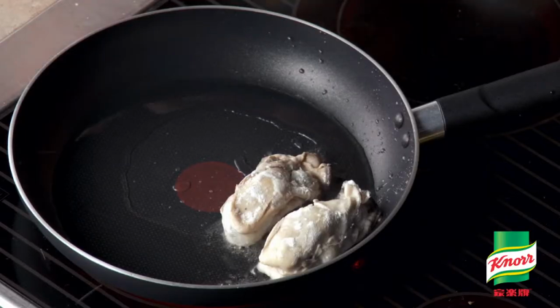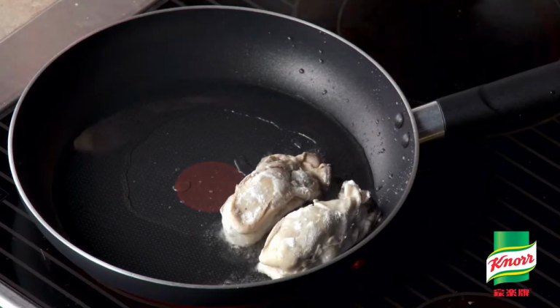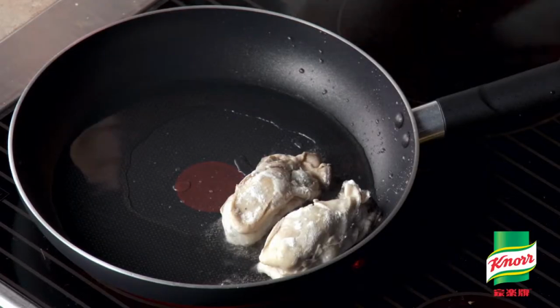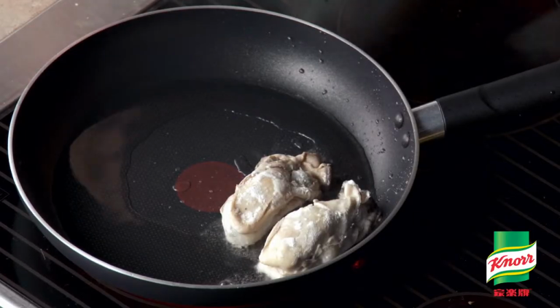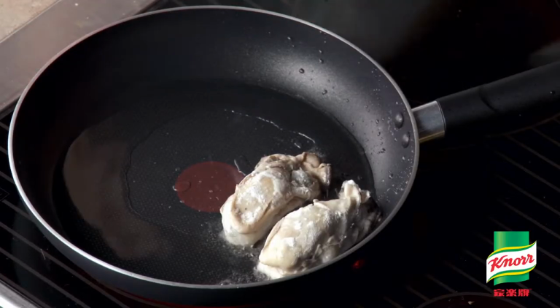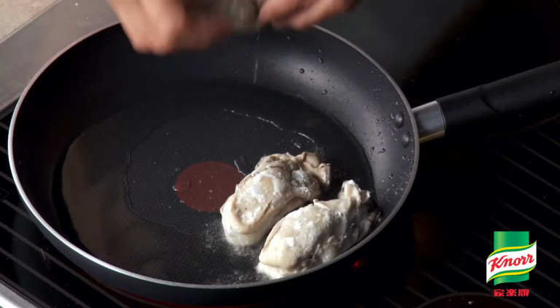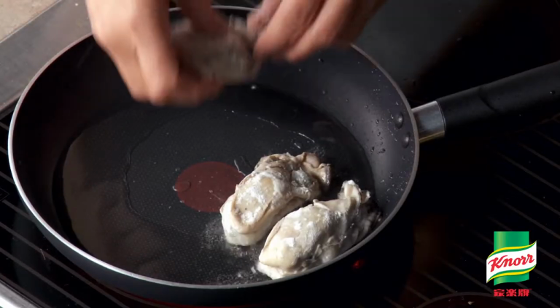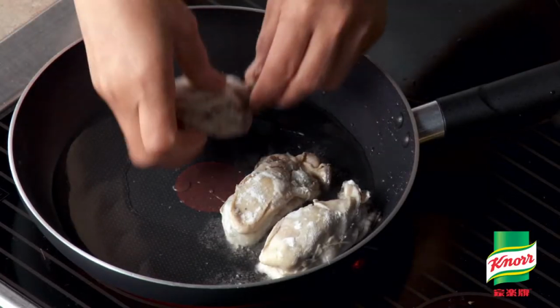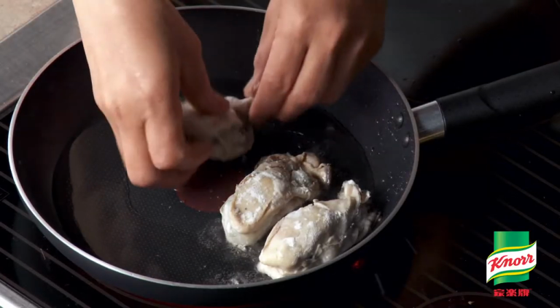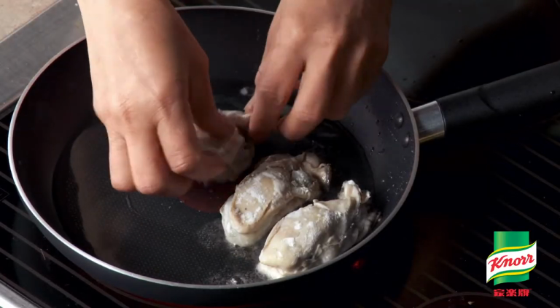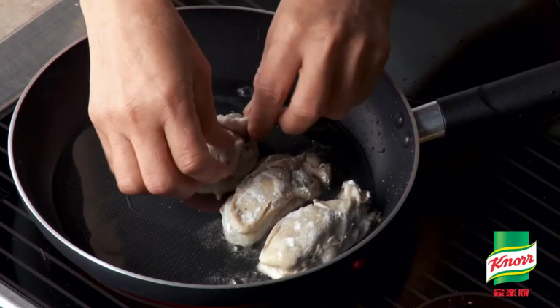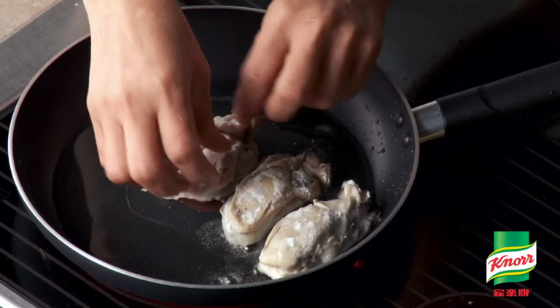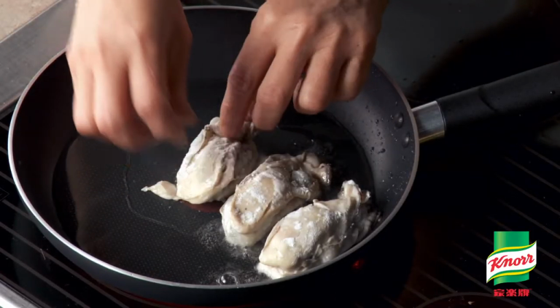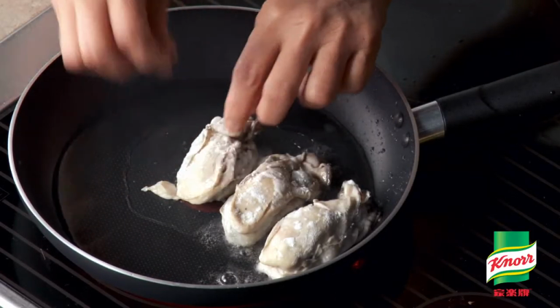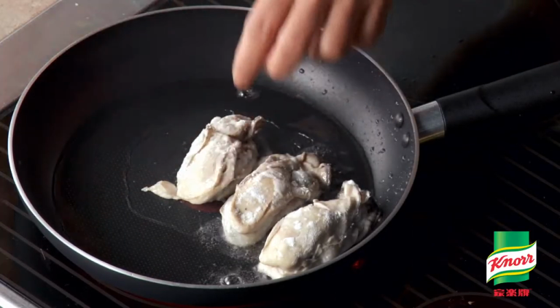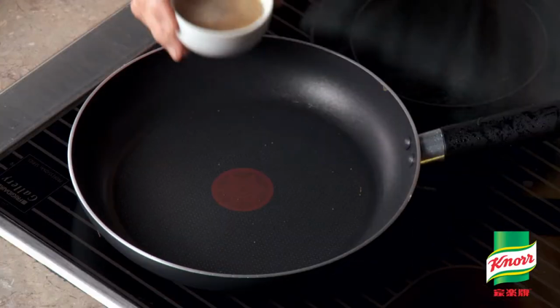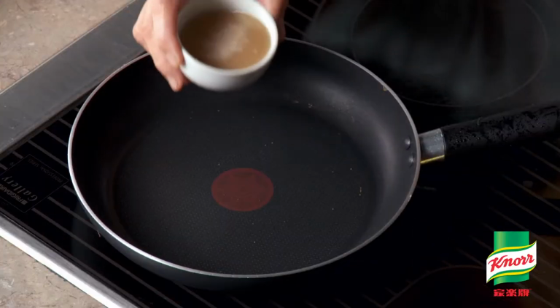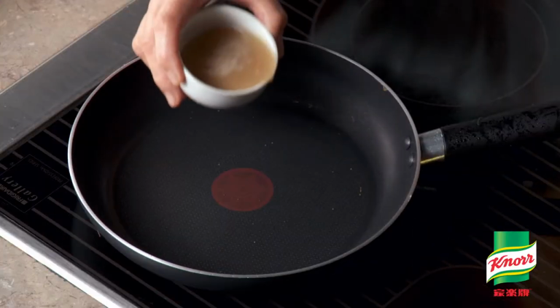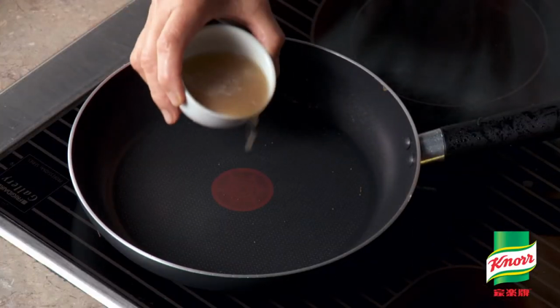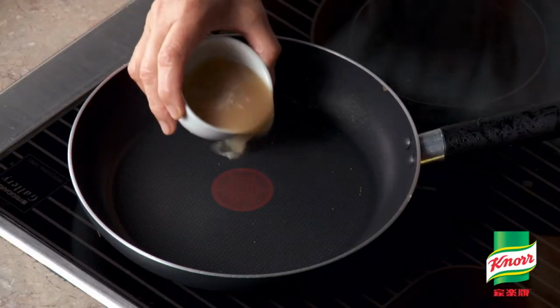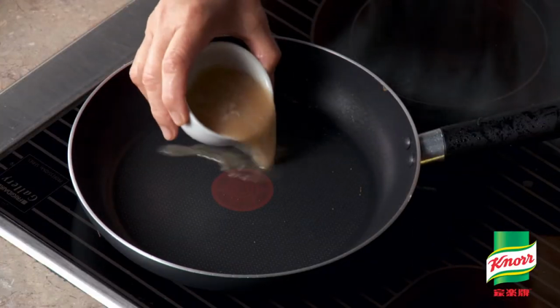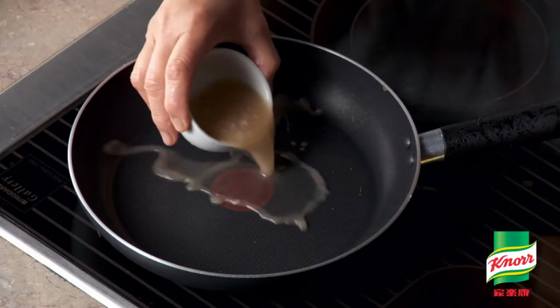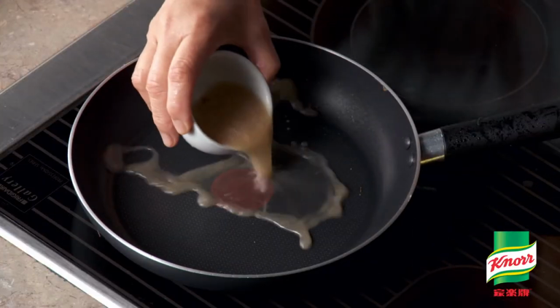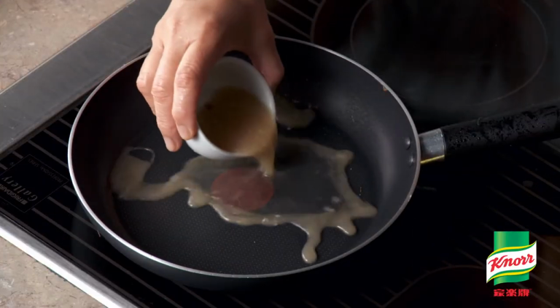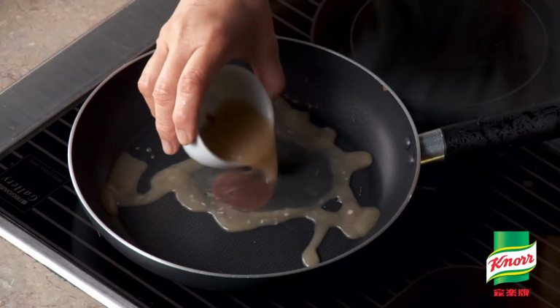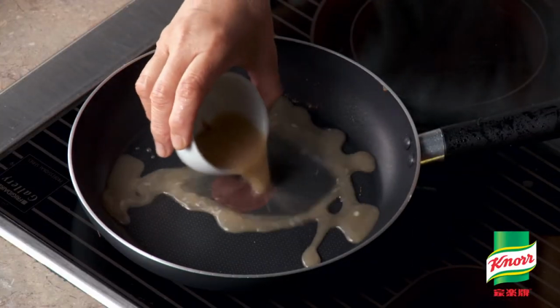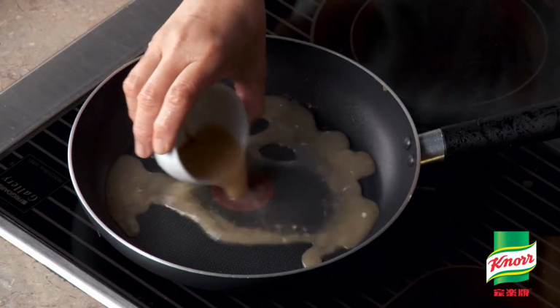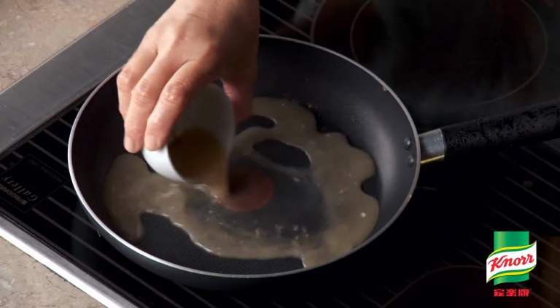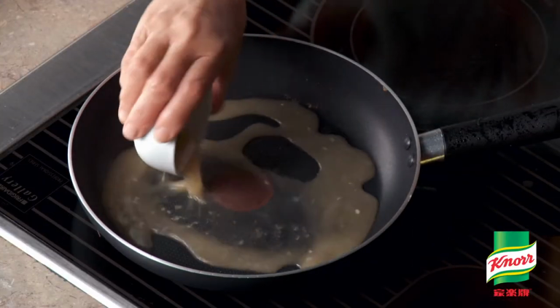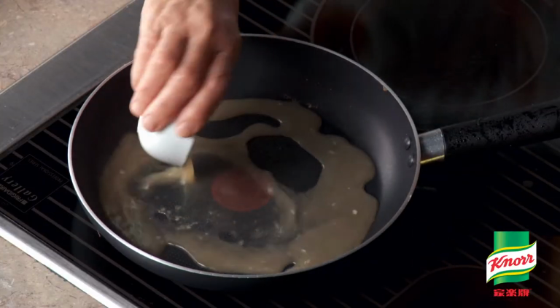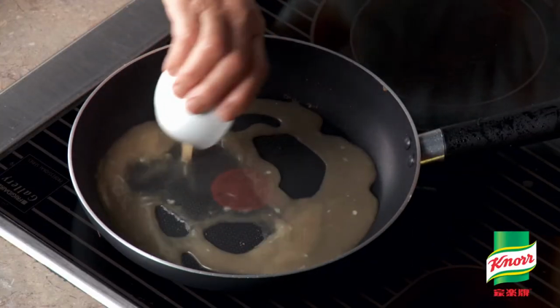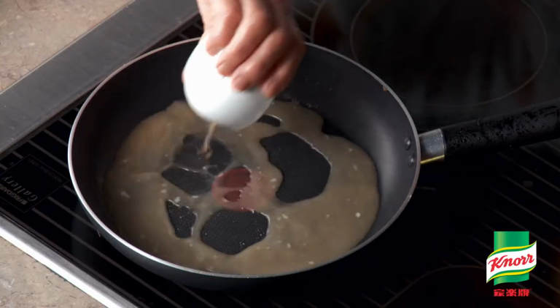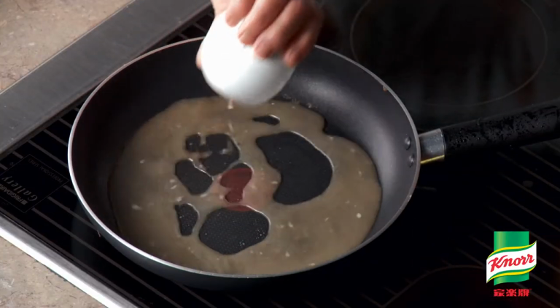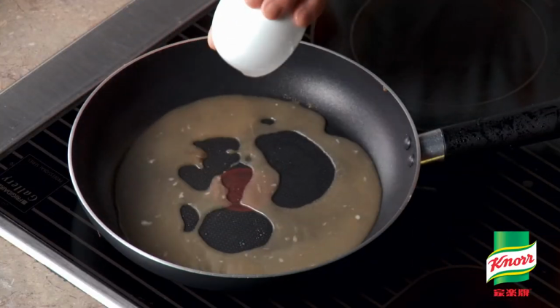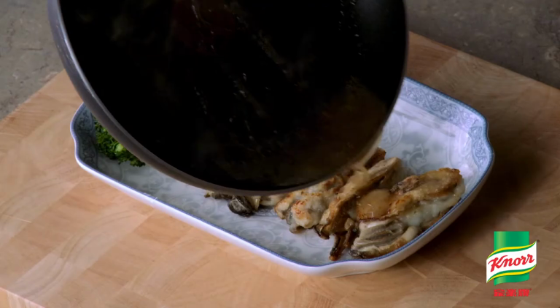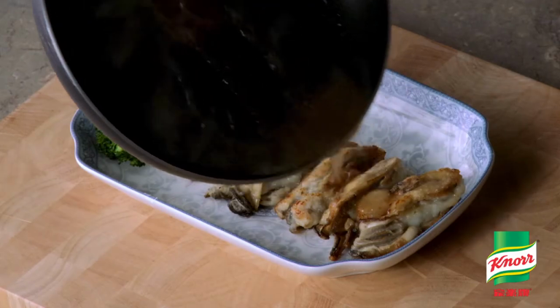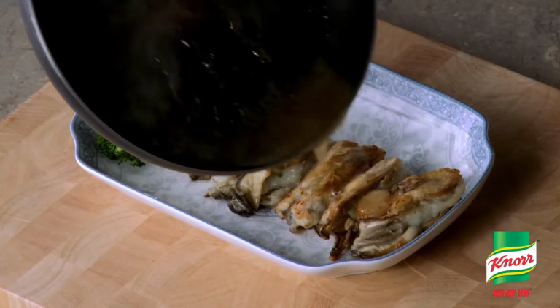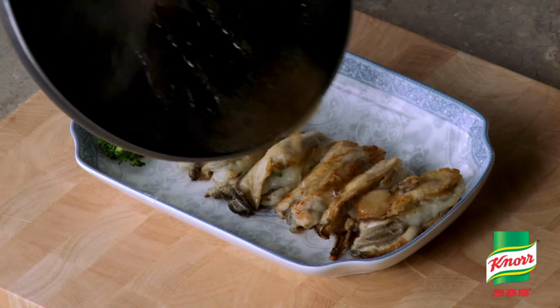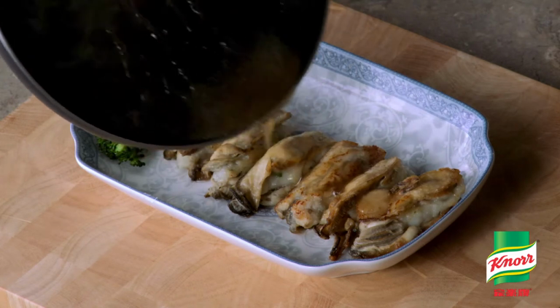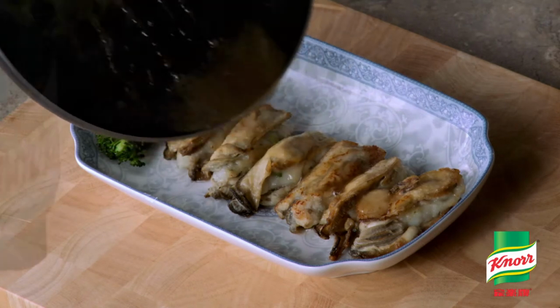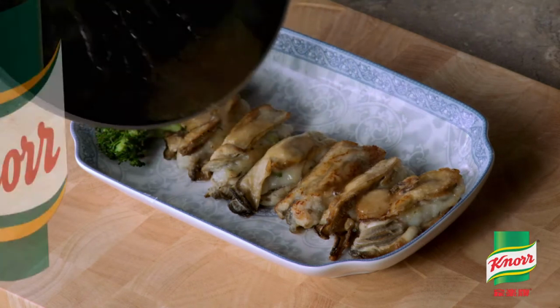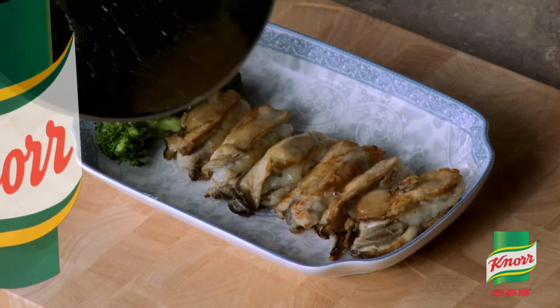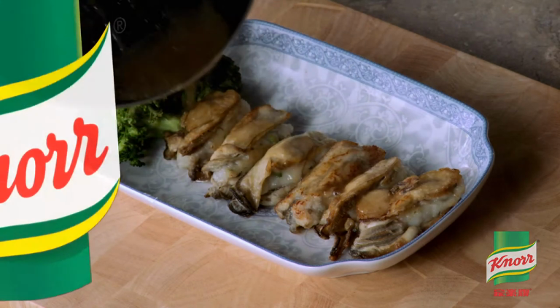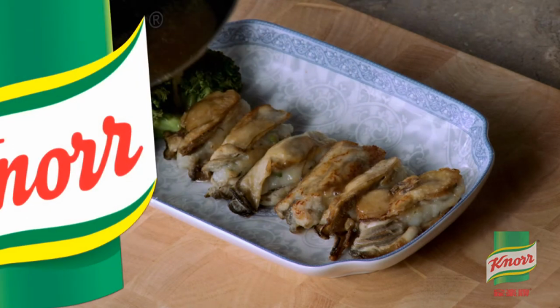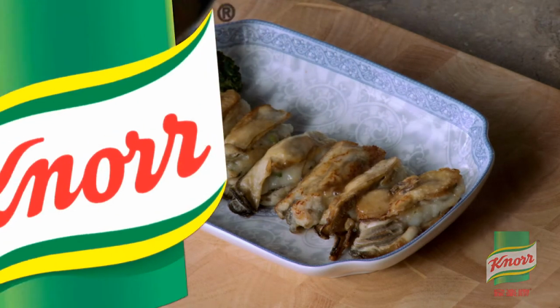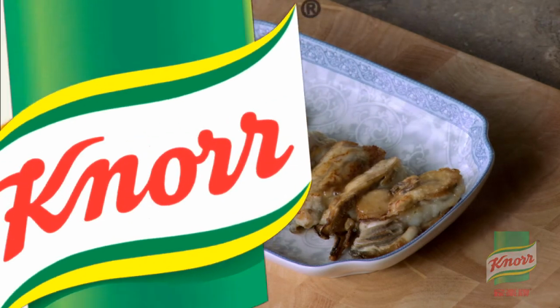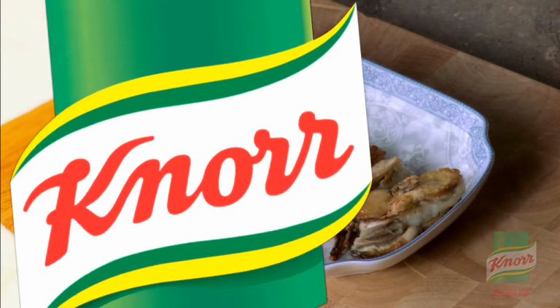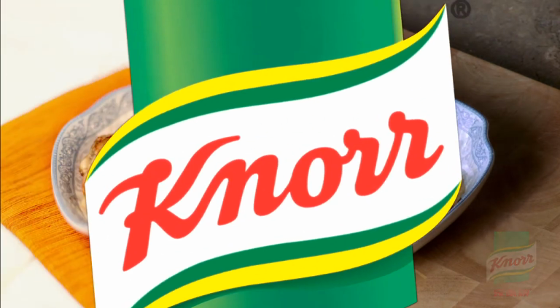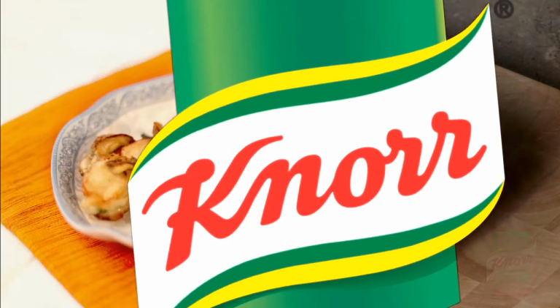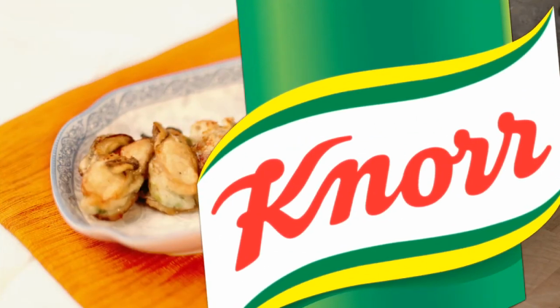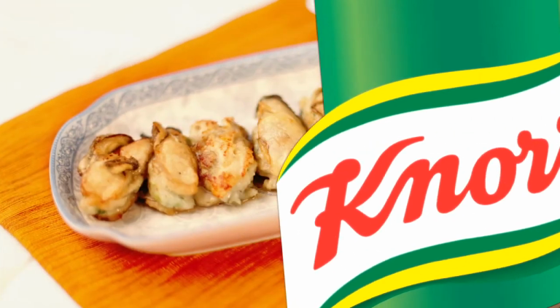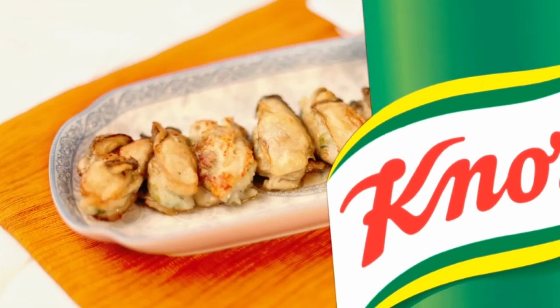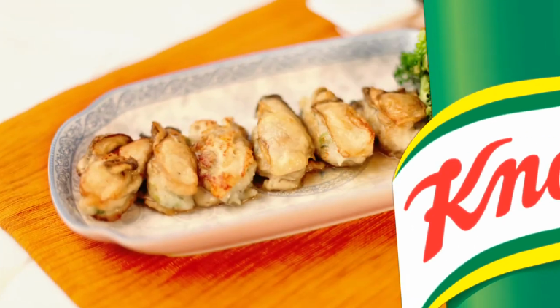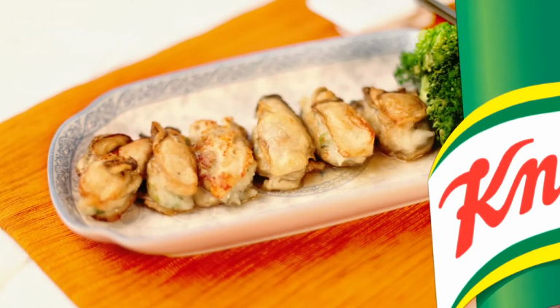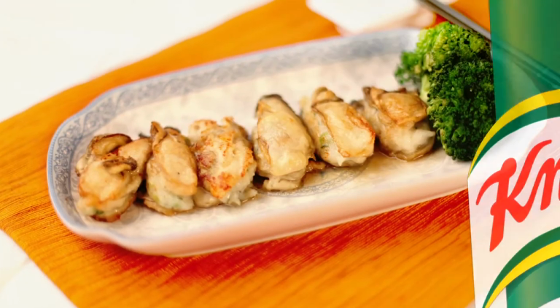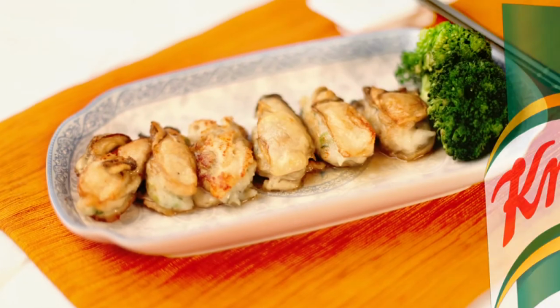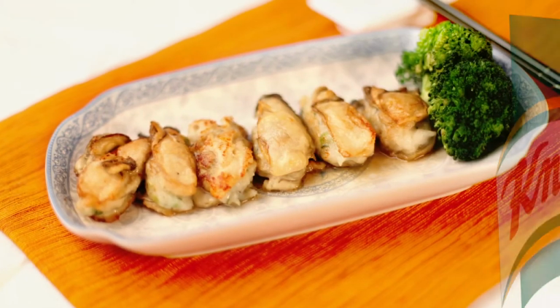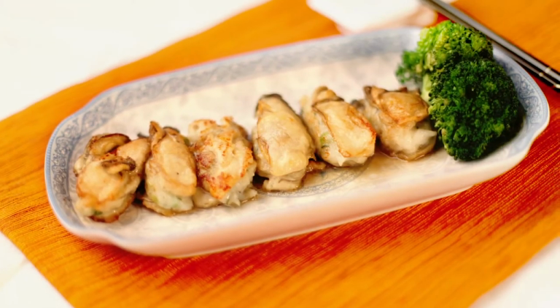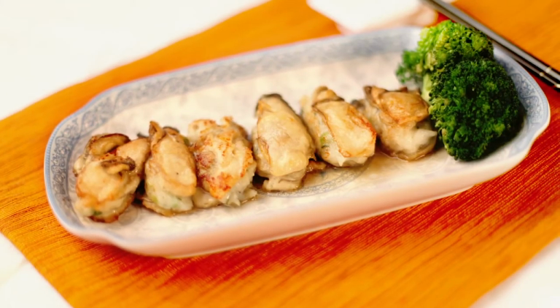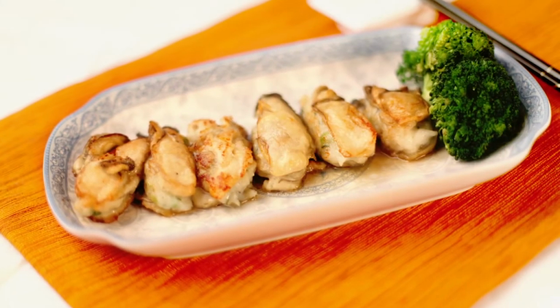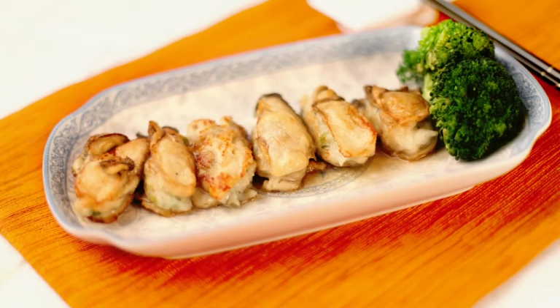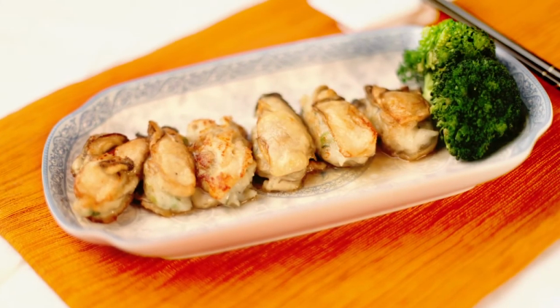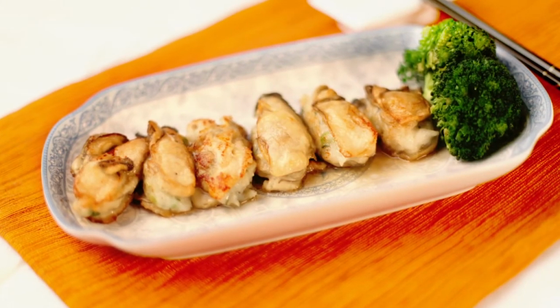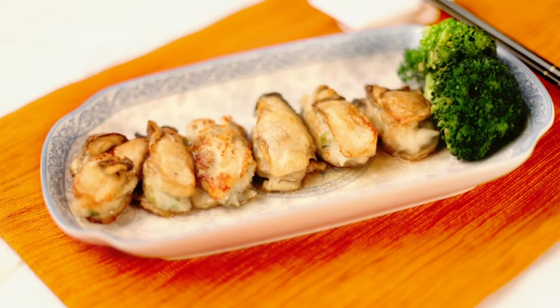Pan-fry until cooked. Boil sauce ingredients, then pour the sauce over the oysters and serve.